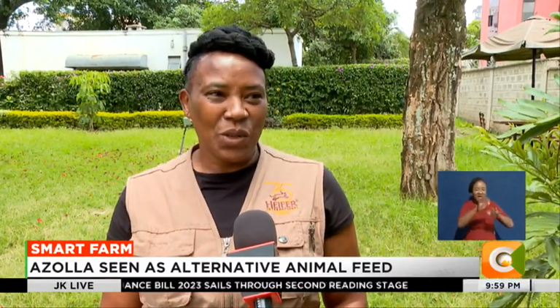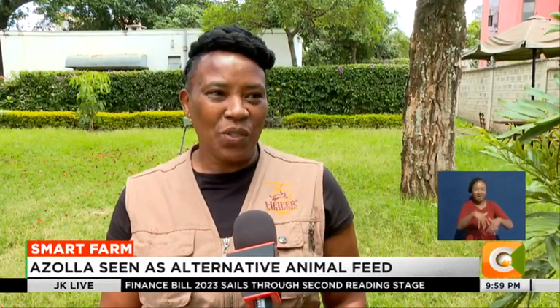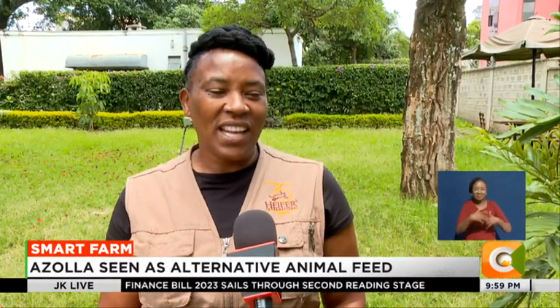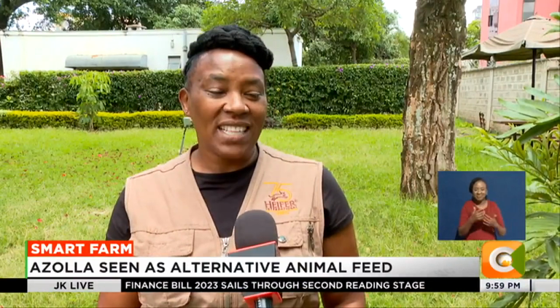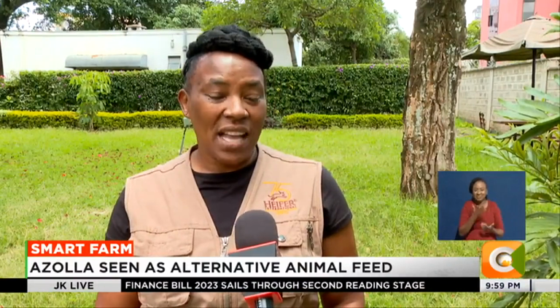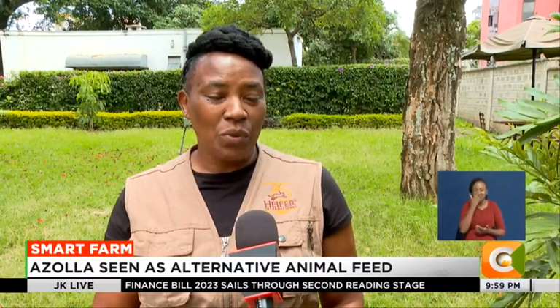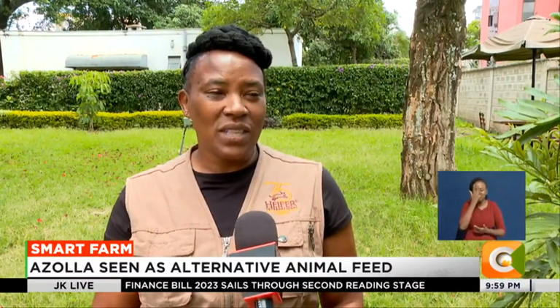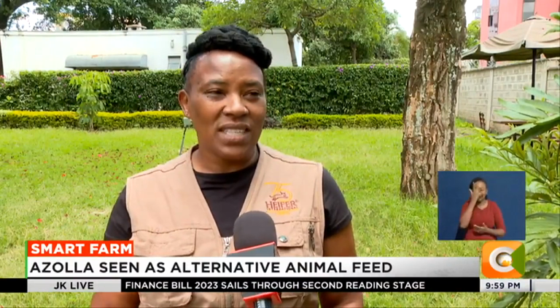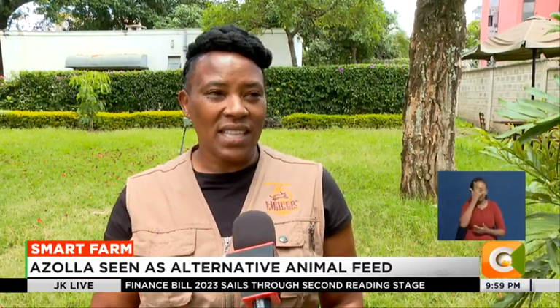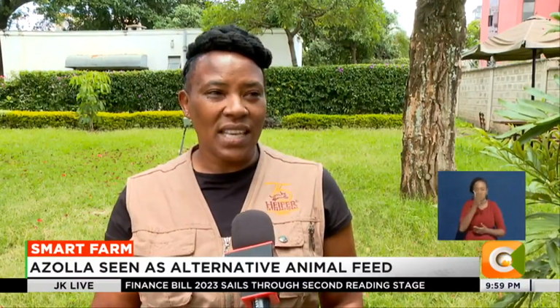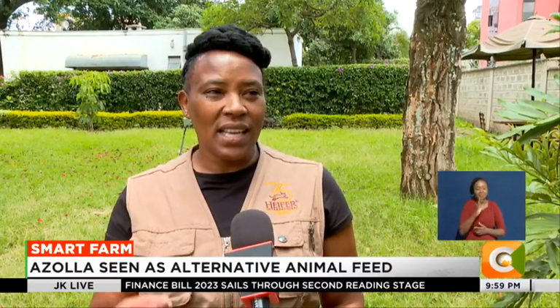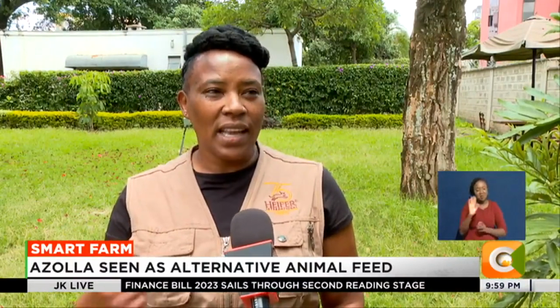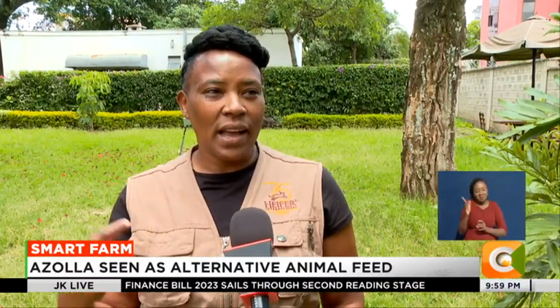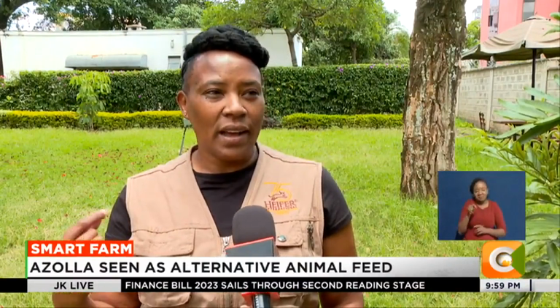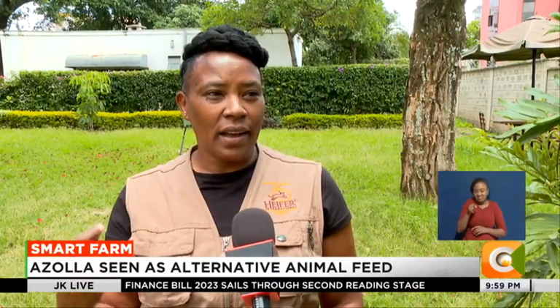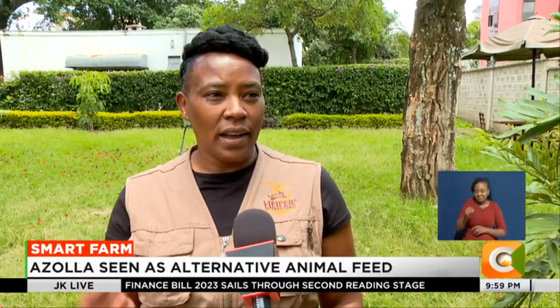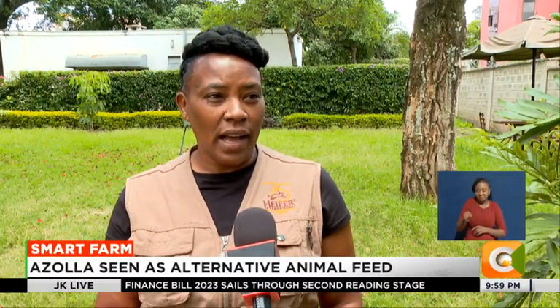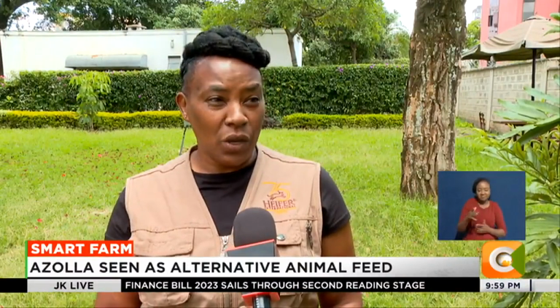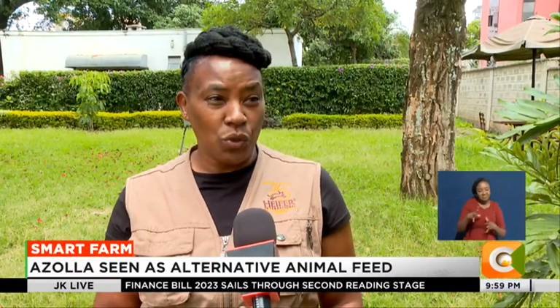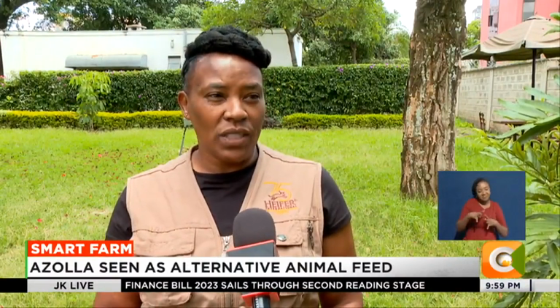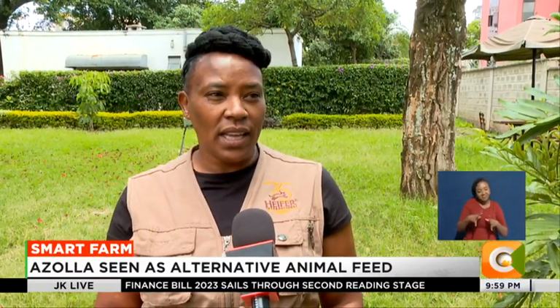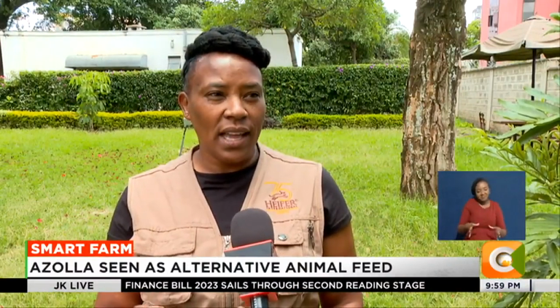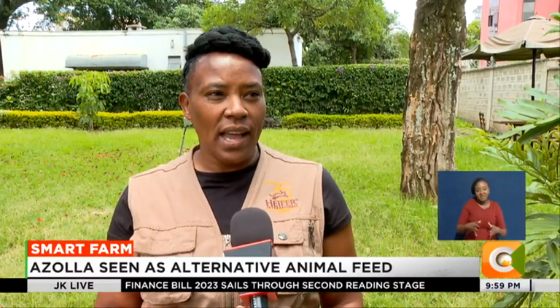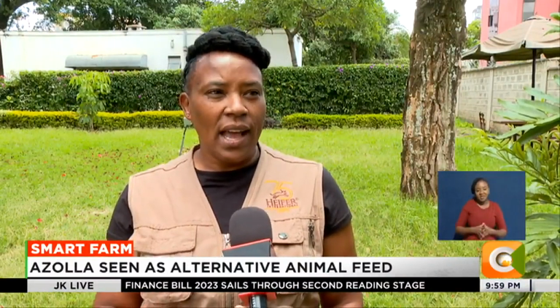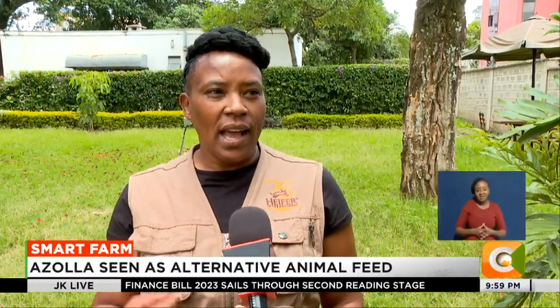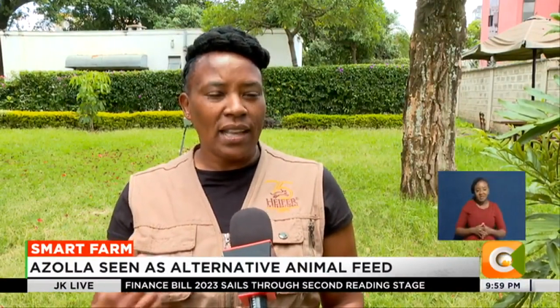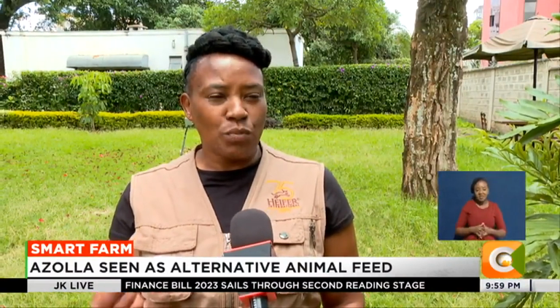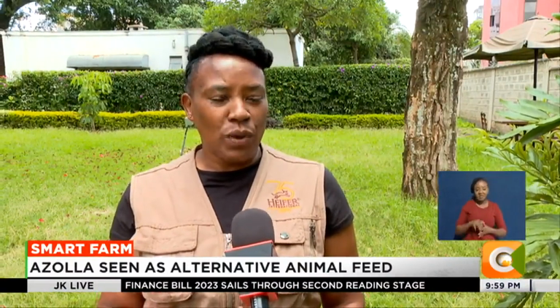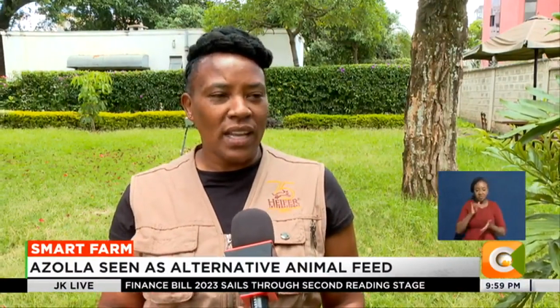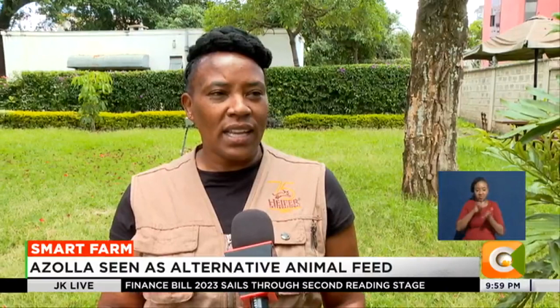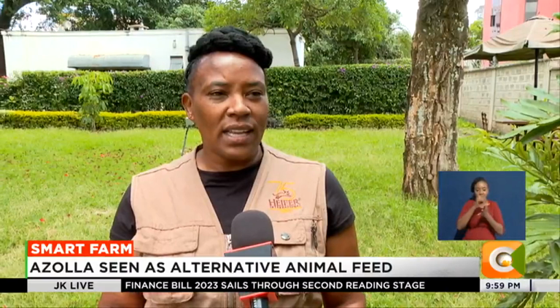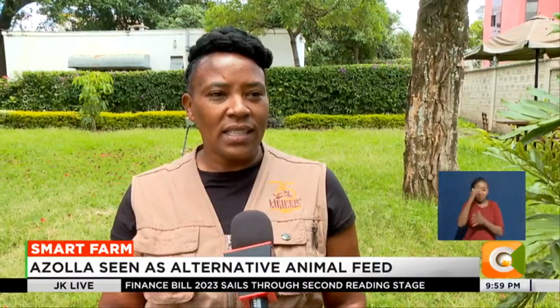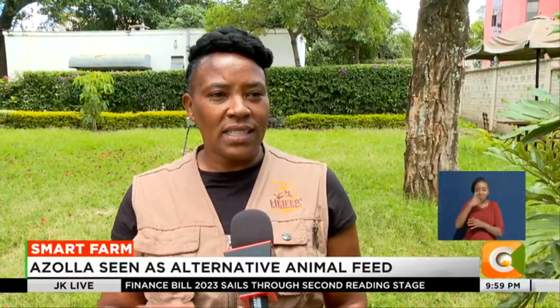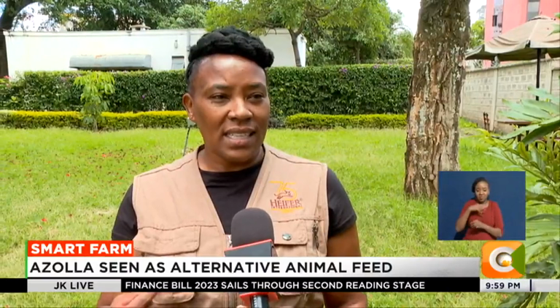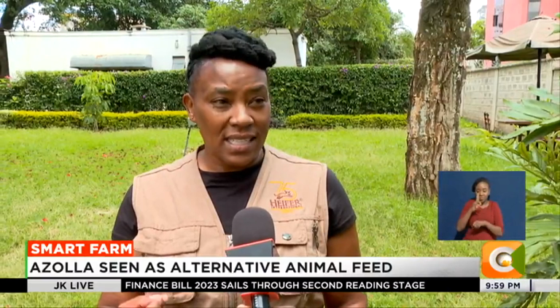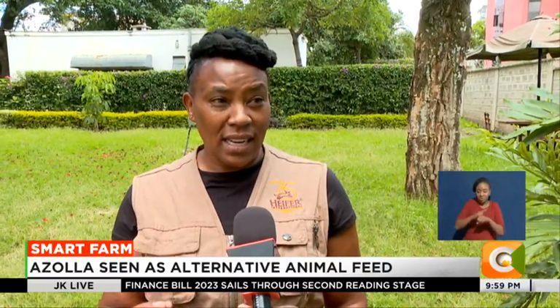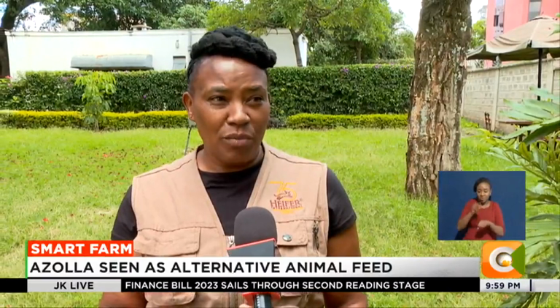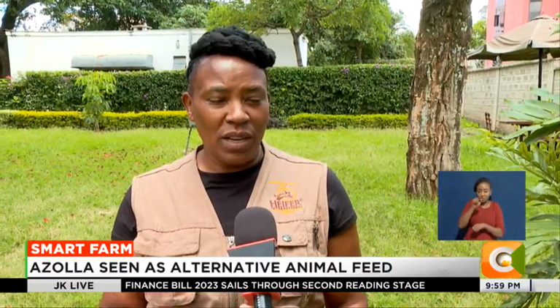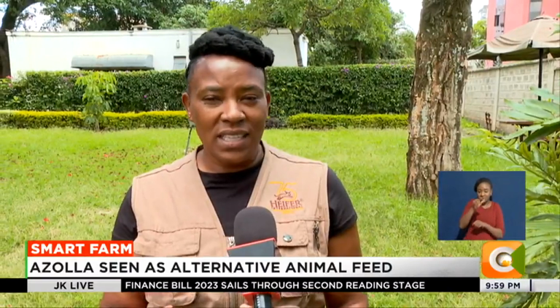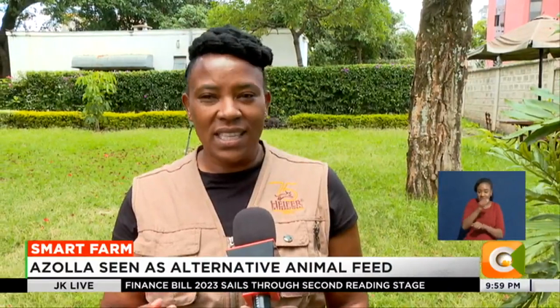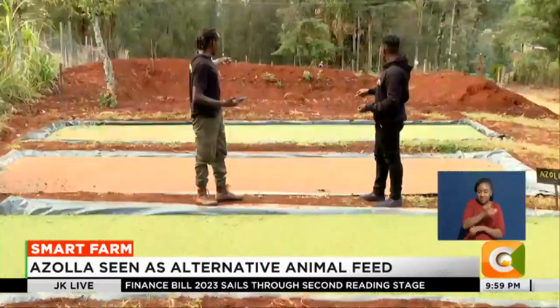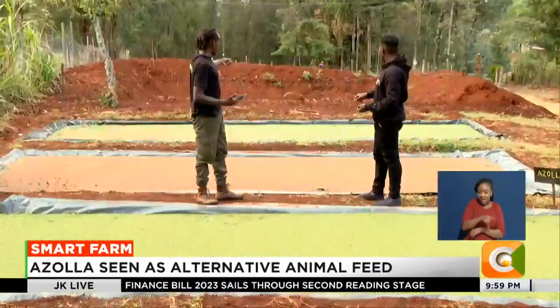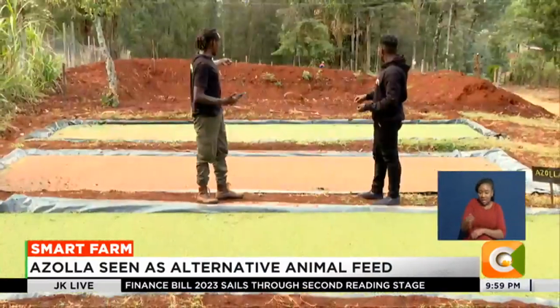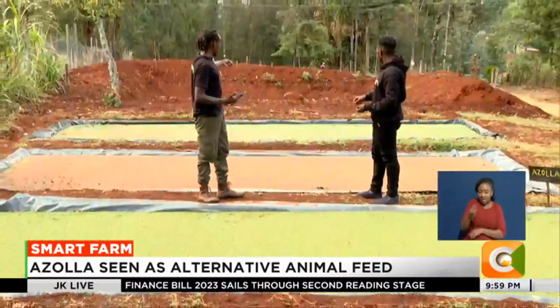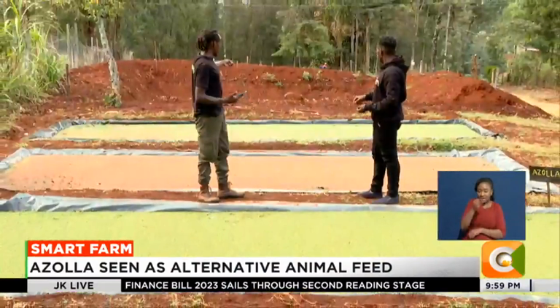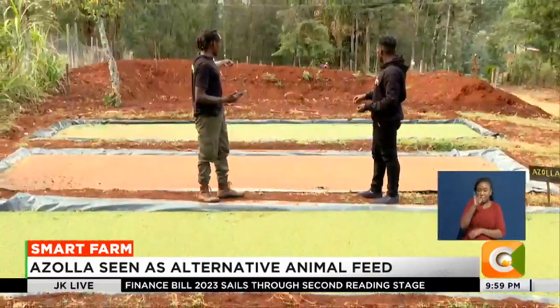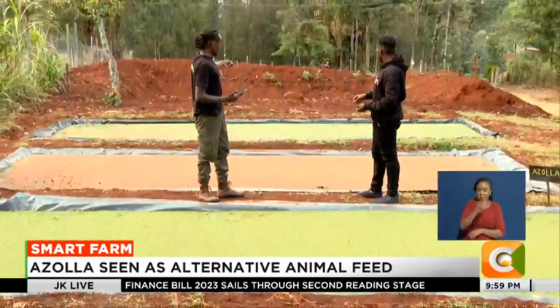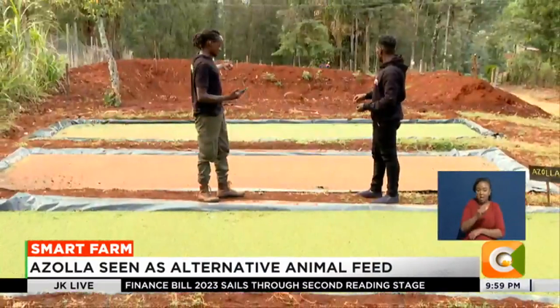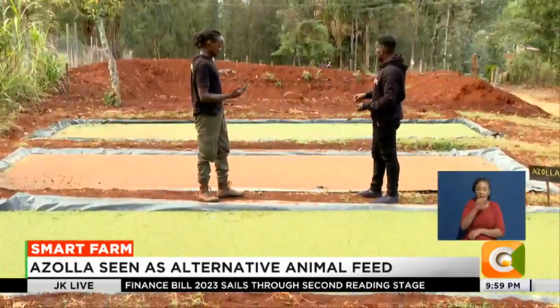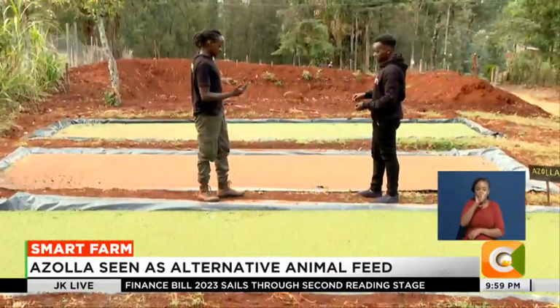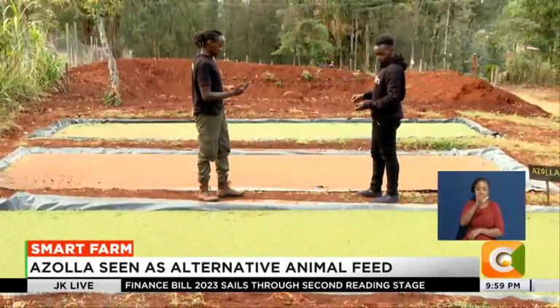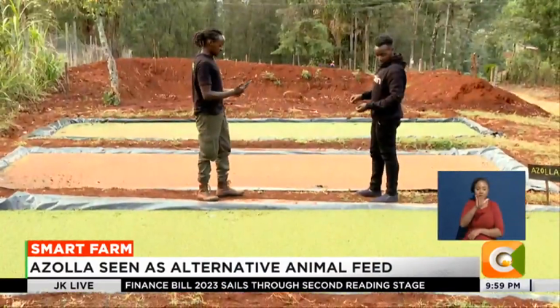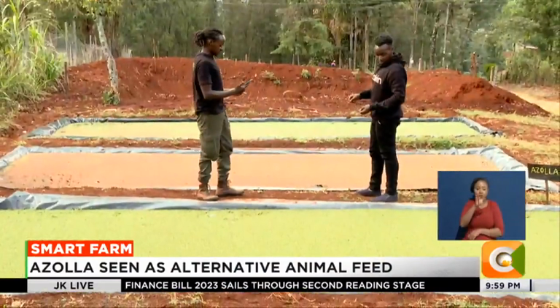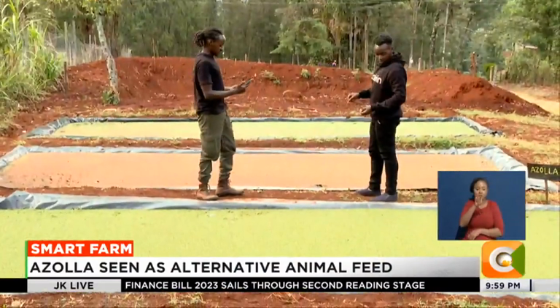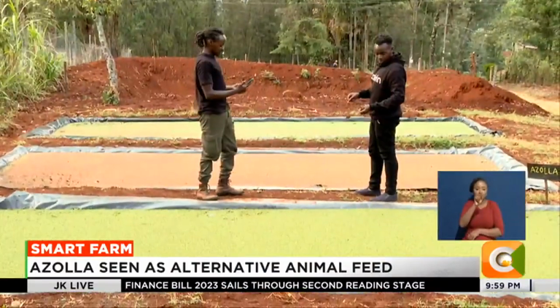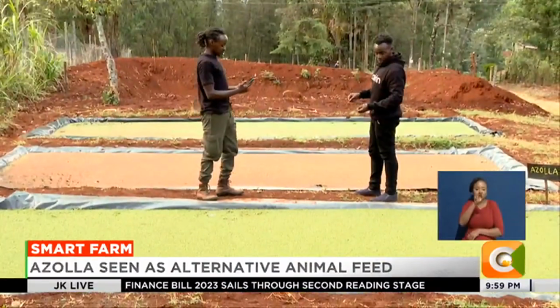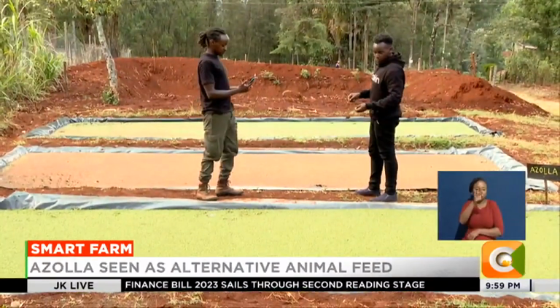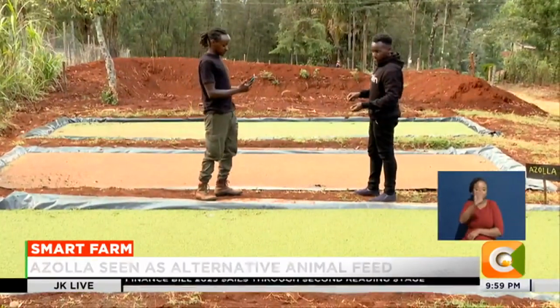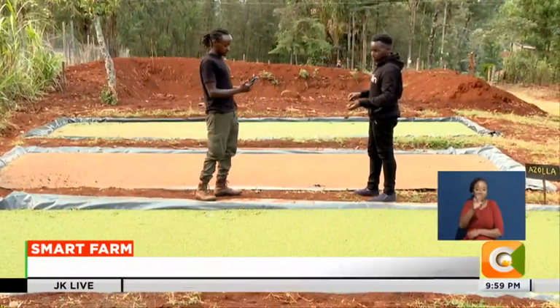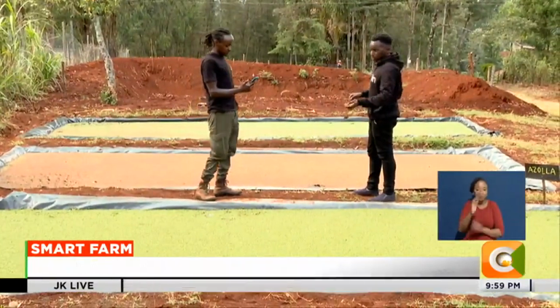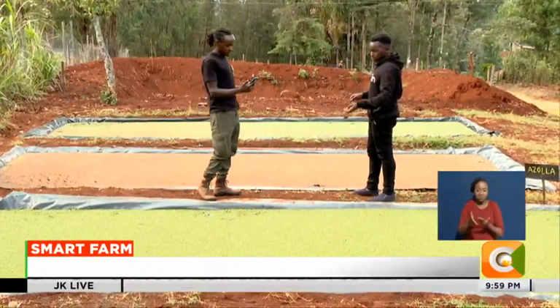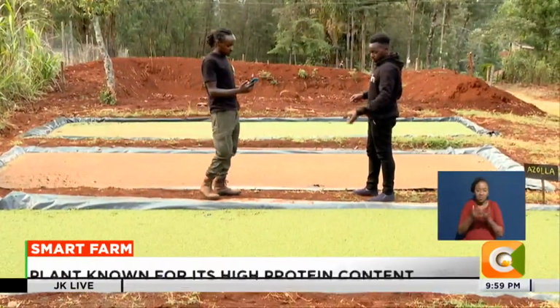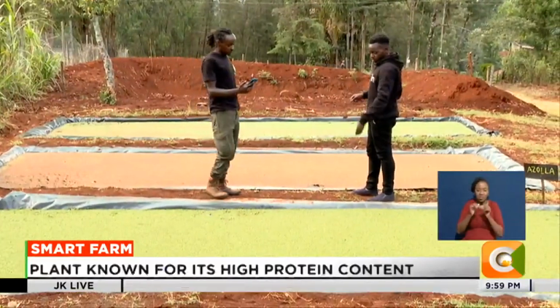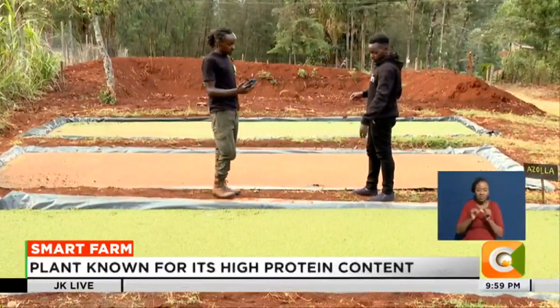That is how we see Ayute as bringing in sustainability. Denis Otieno, Smart Farm.